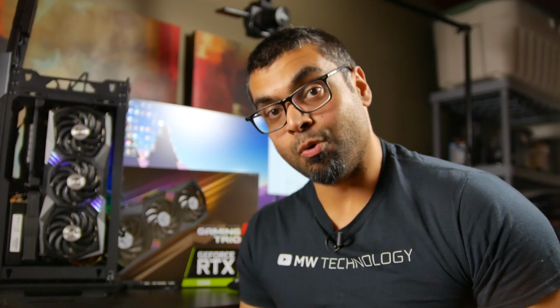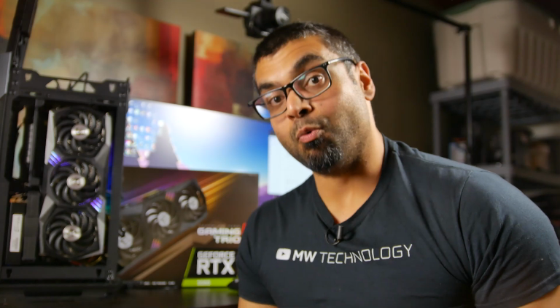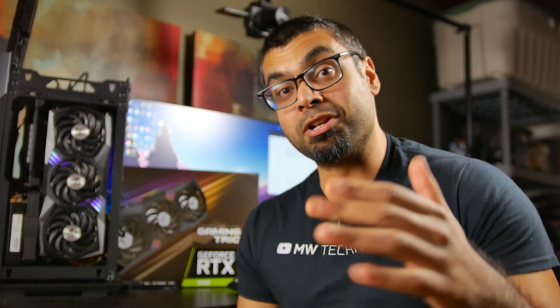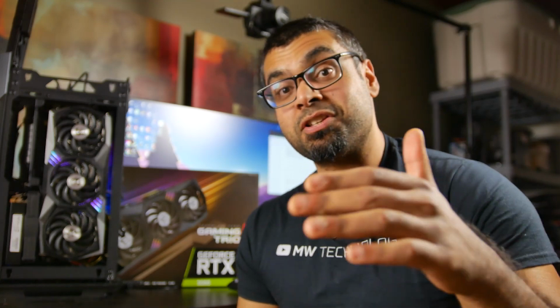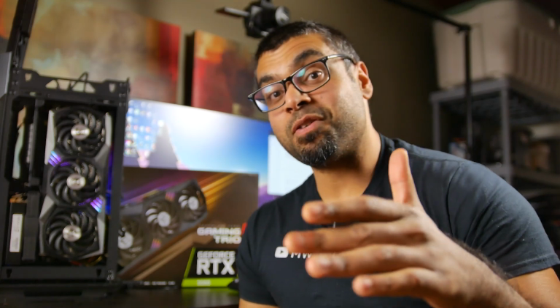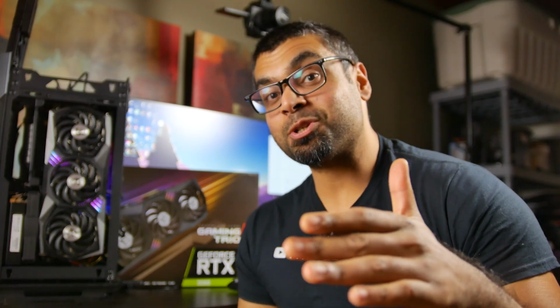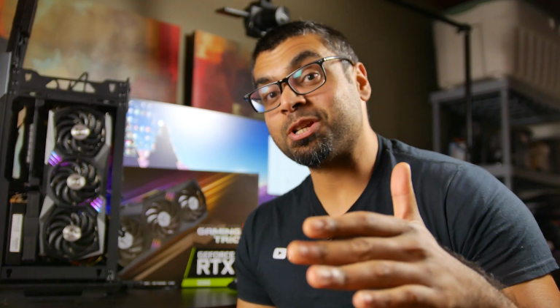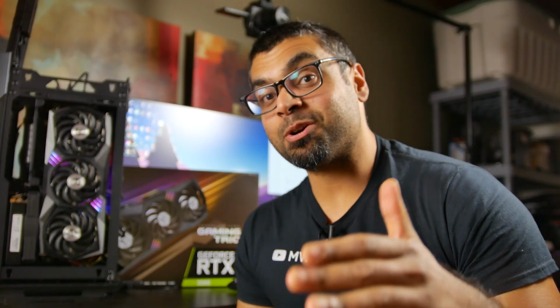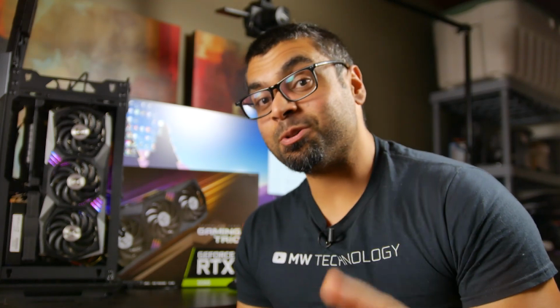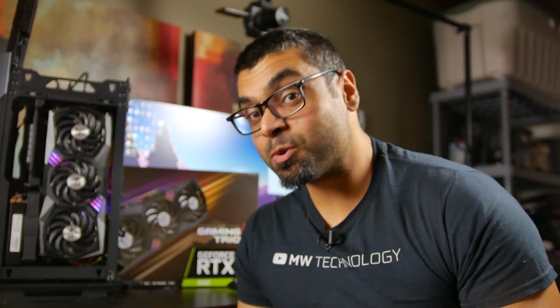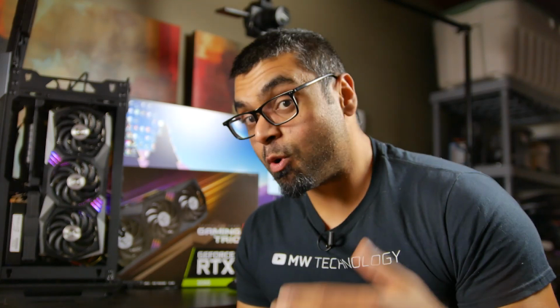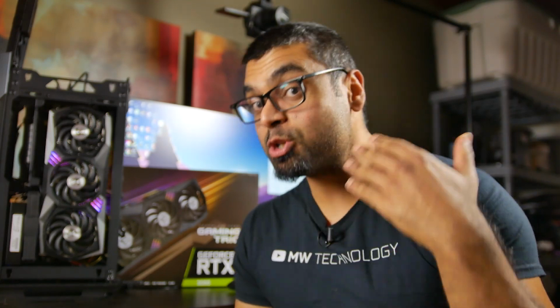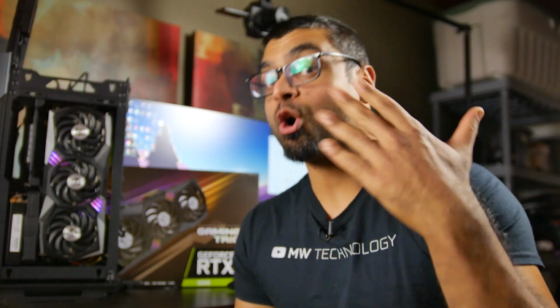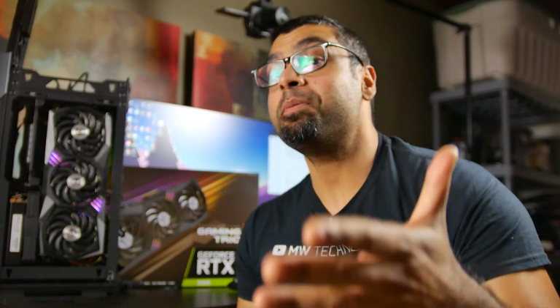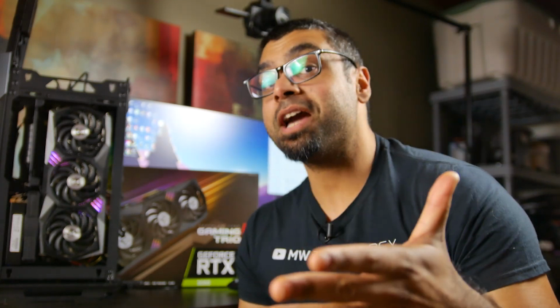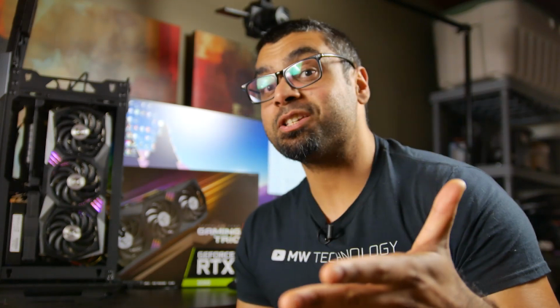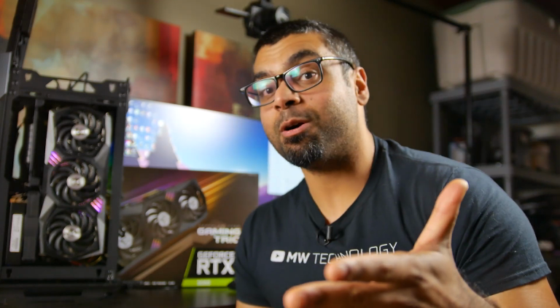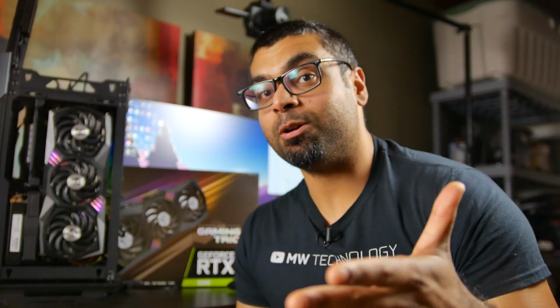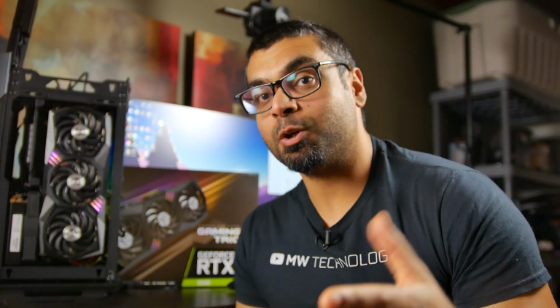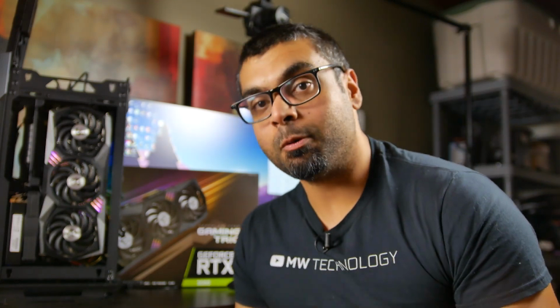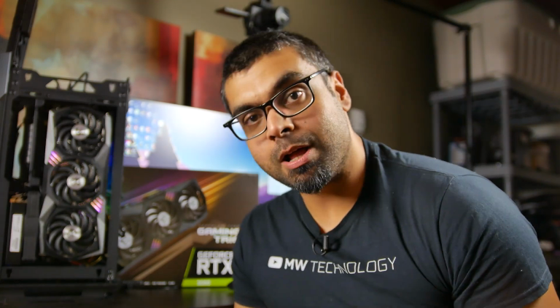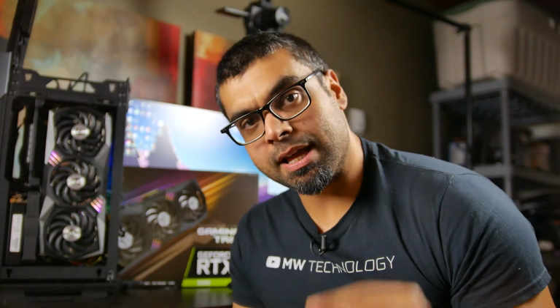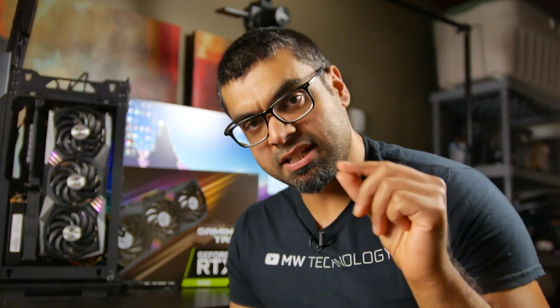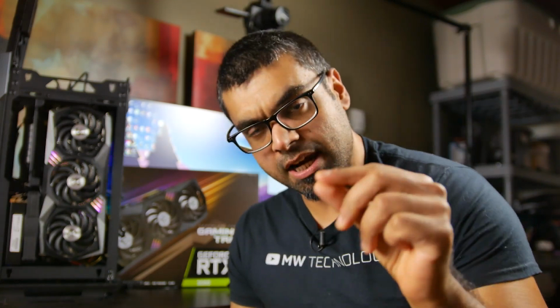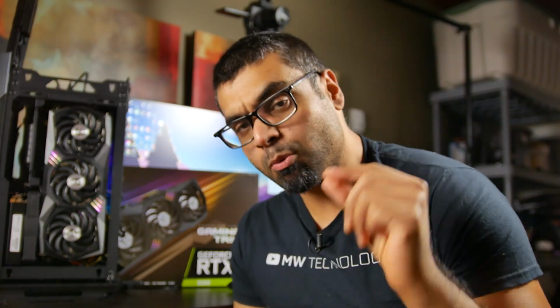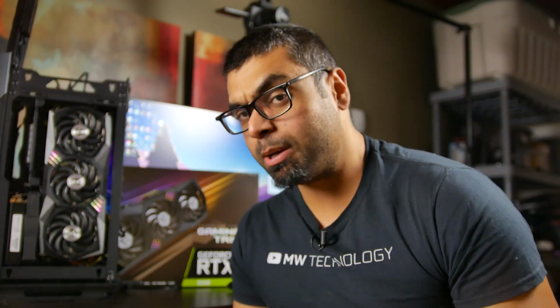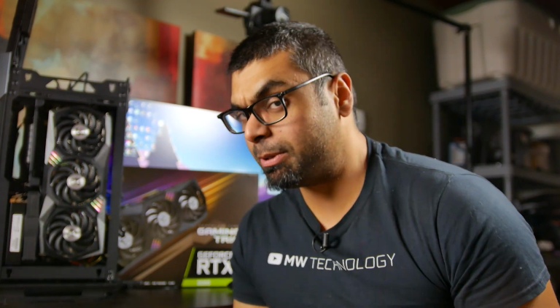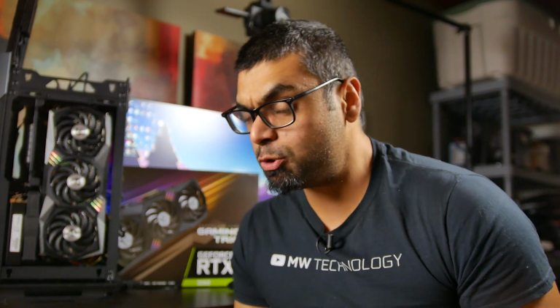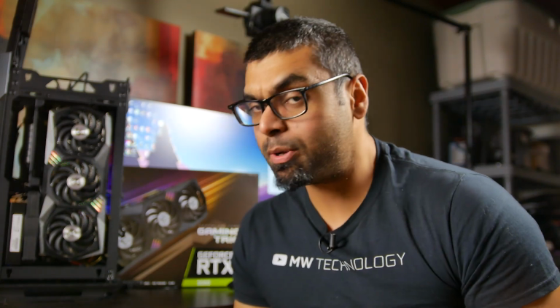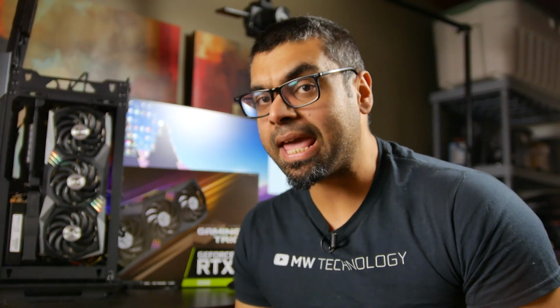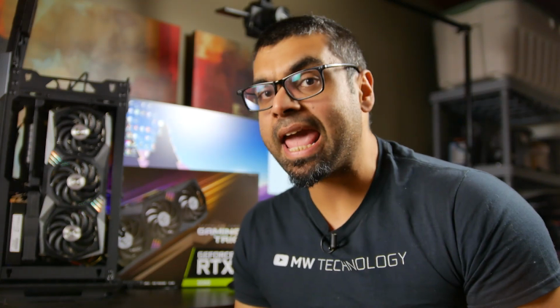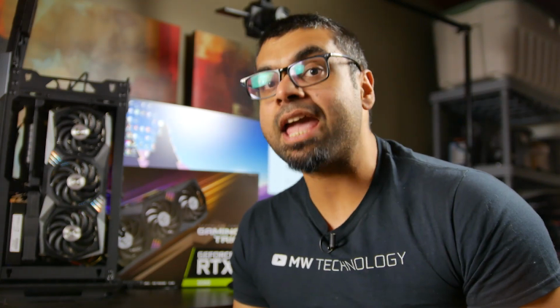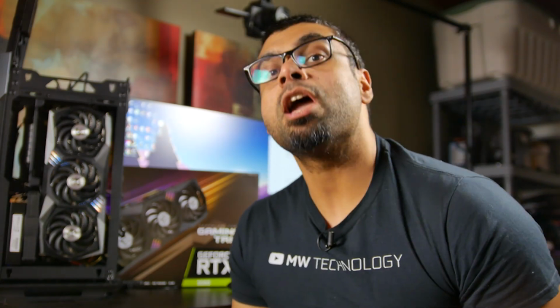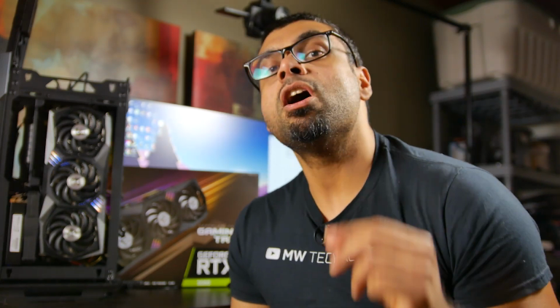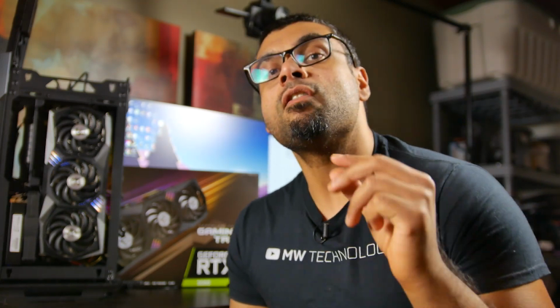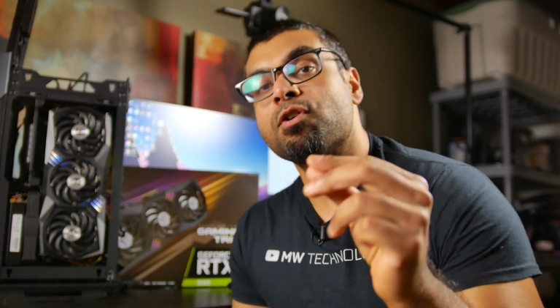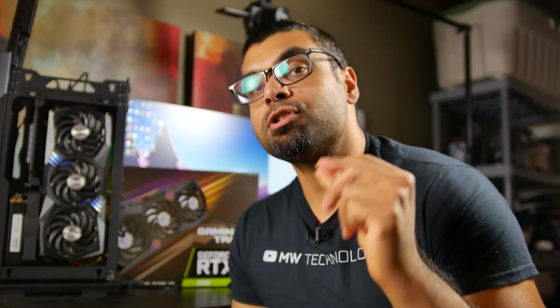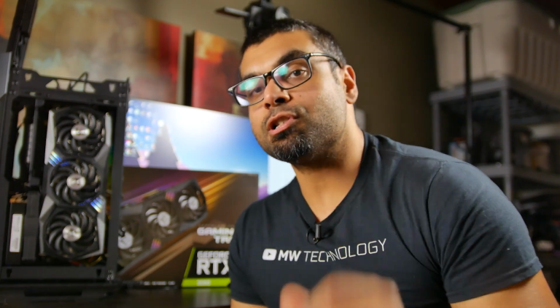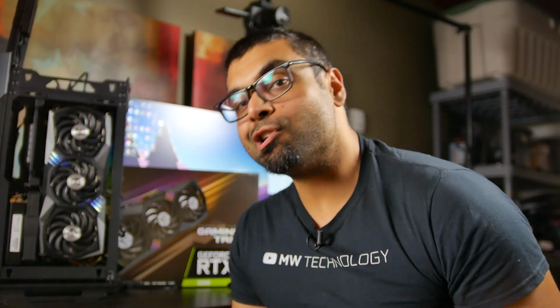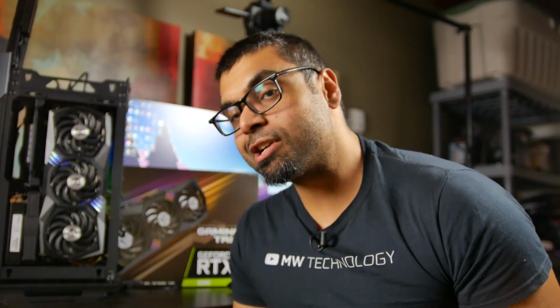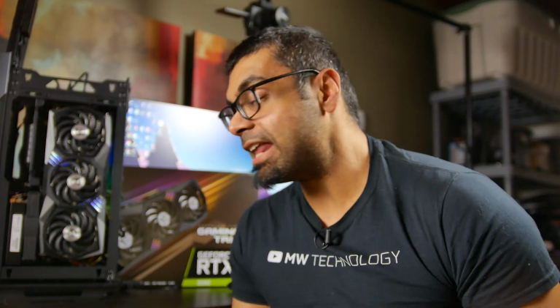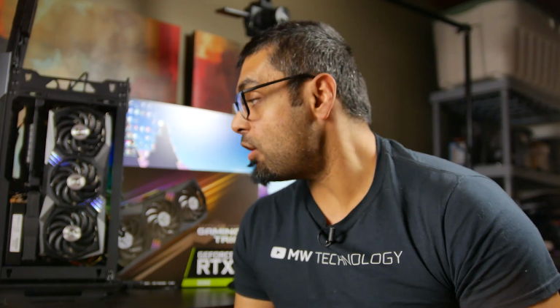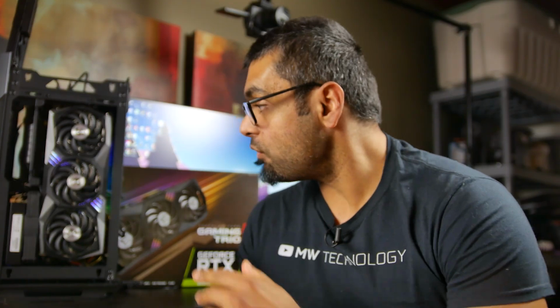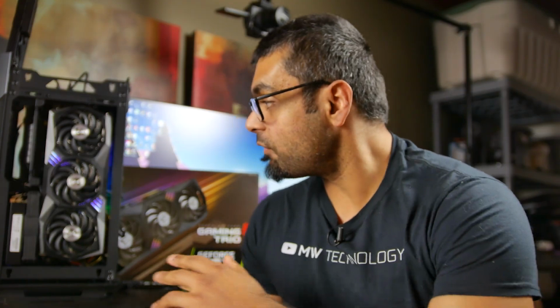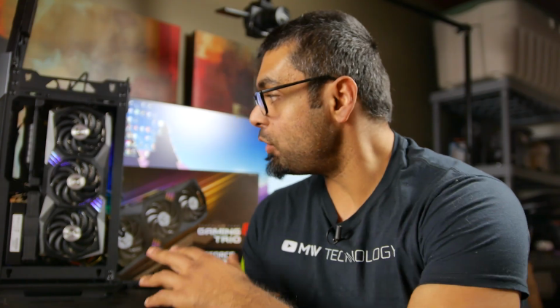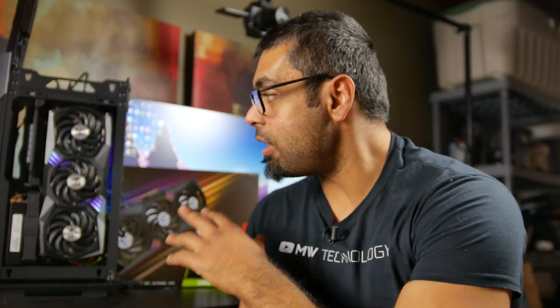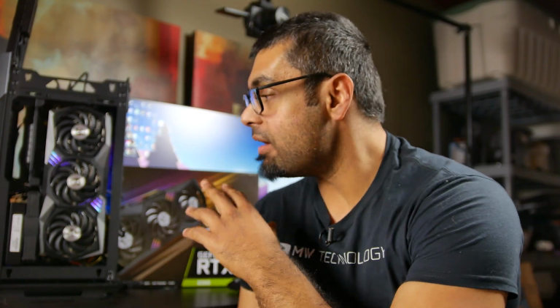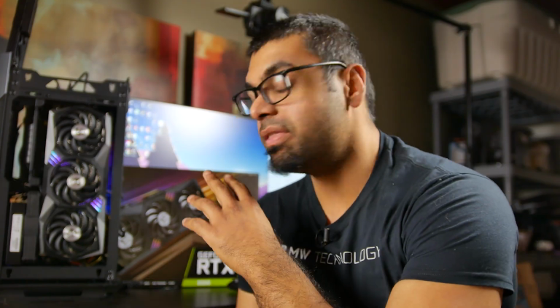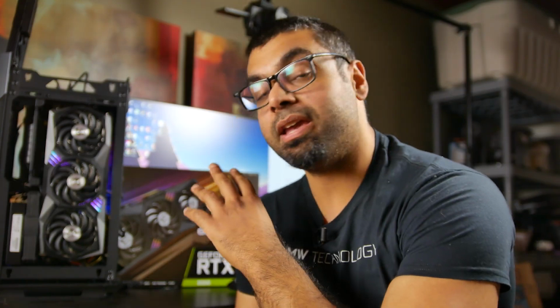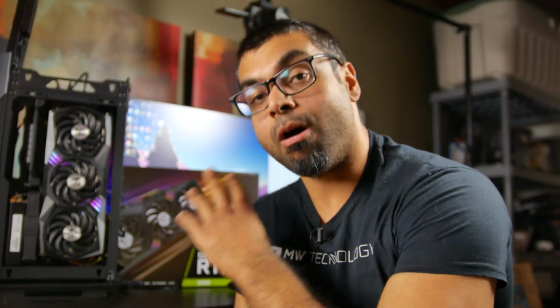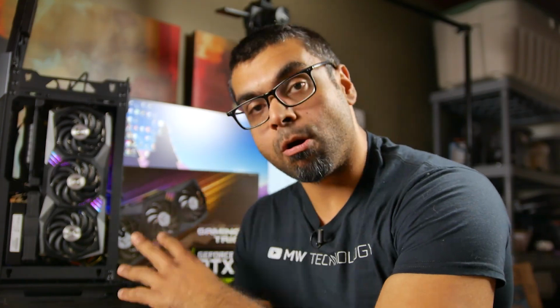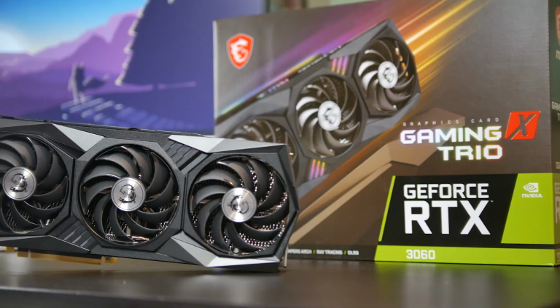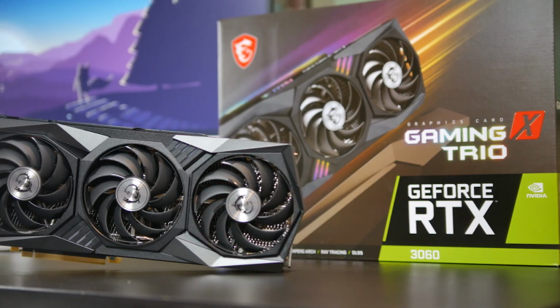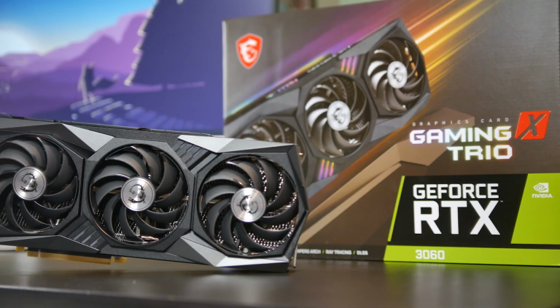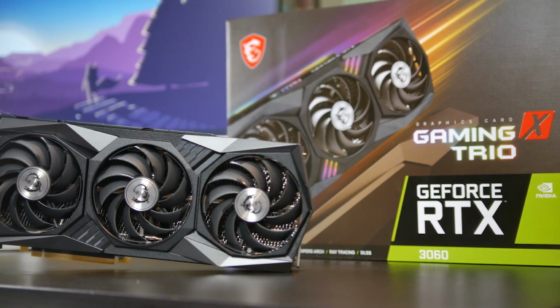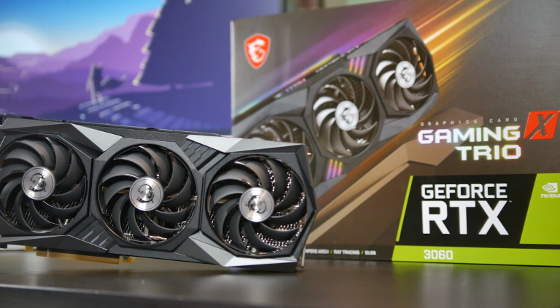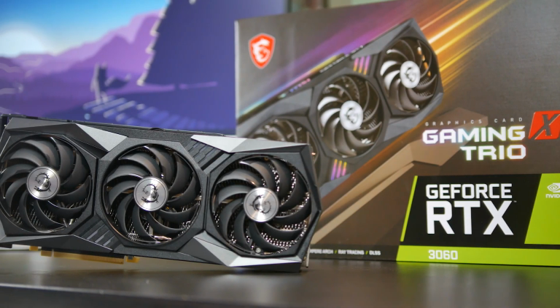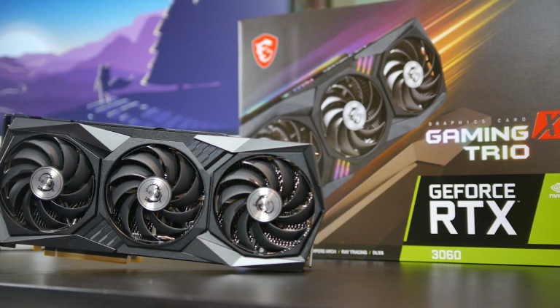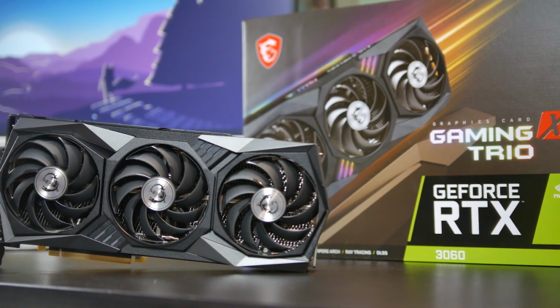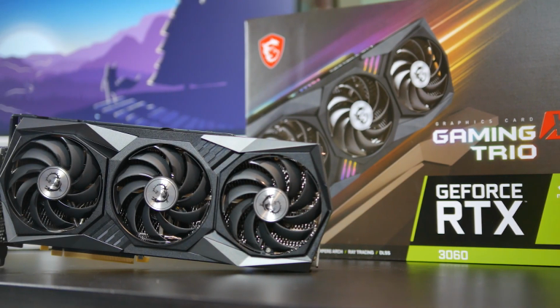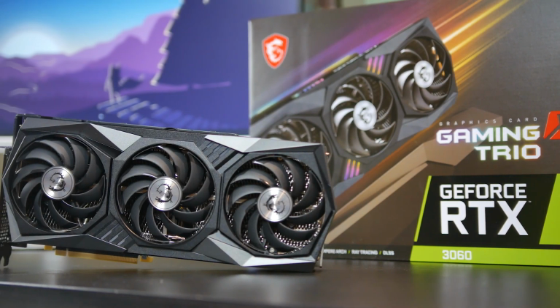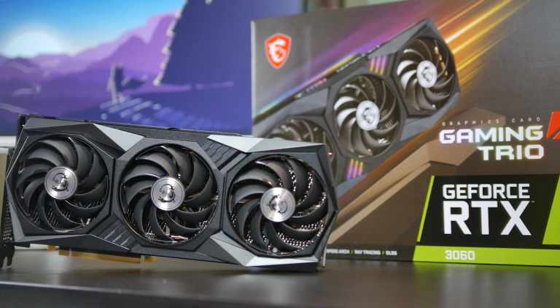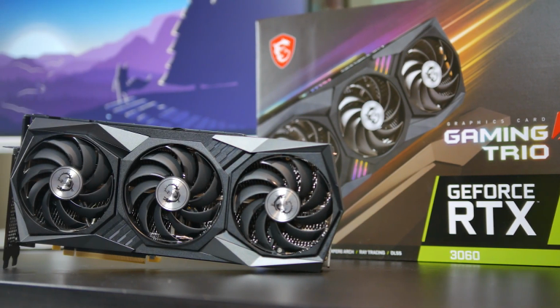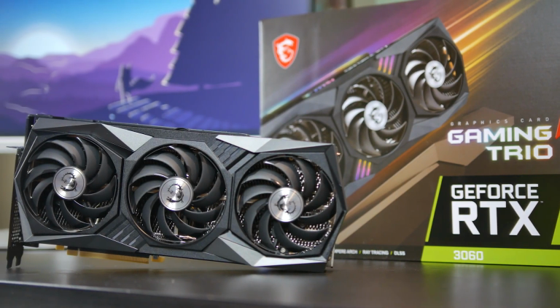What is up folks, how's it going? This is the Watch. Hope you guys are all doing well and today we're going to be doing a first look and overview of the RTX 3060.